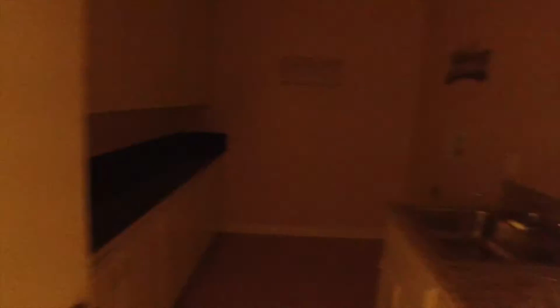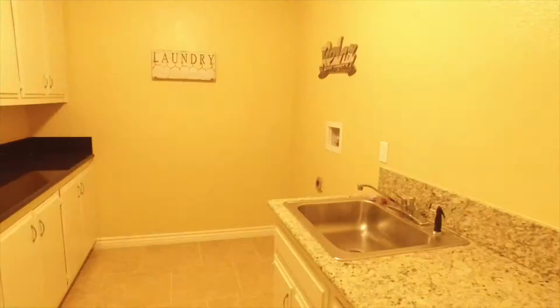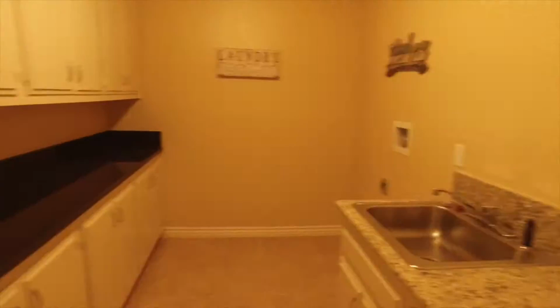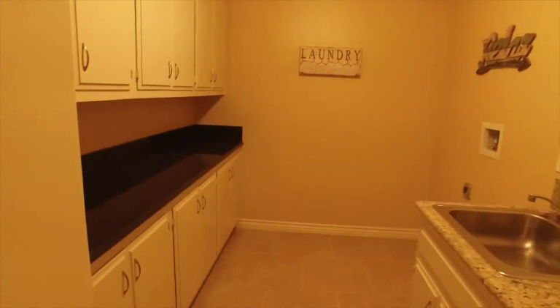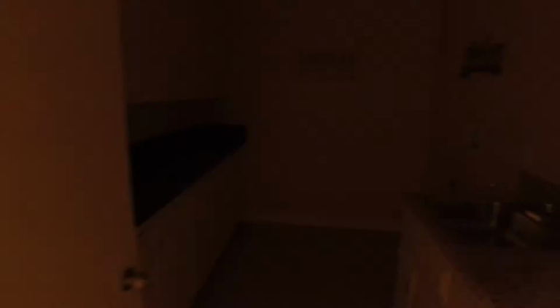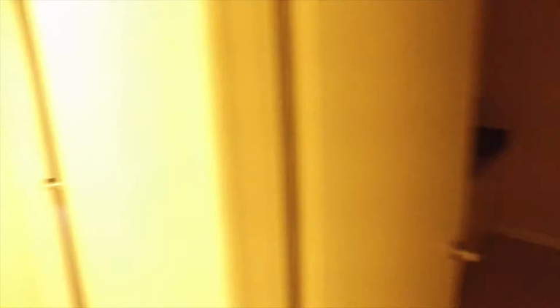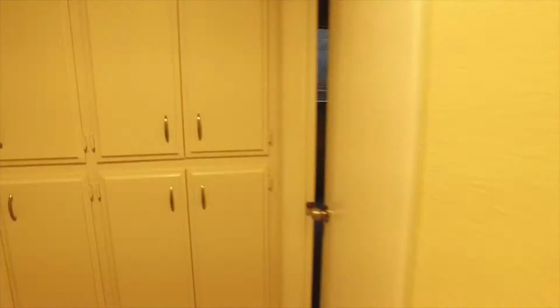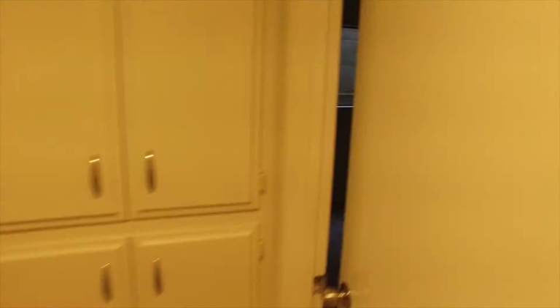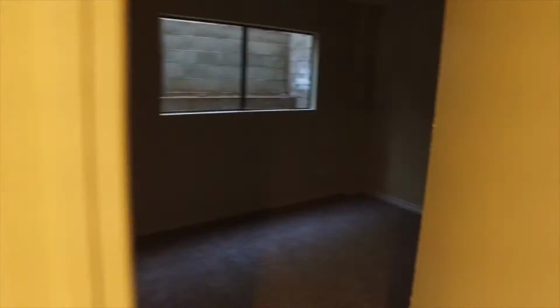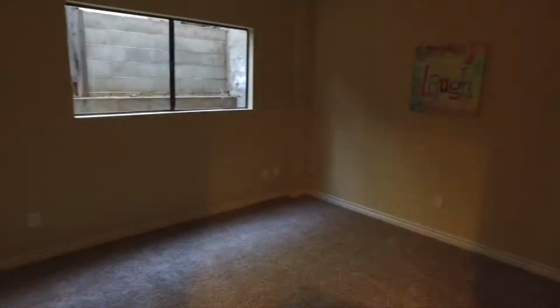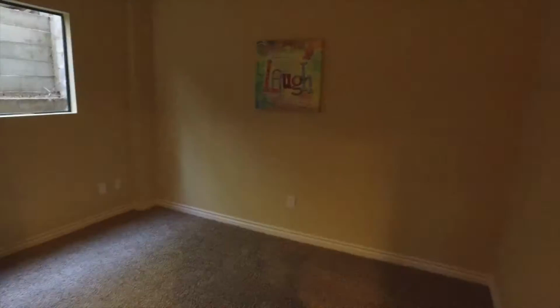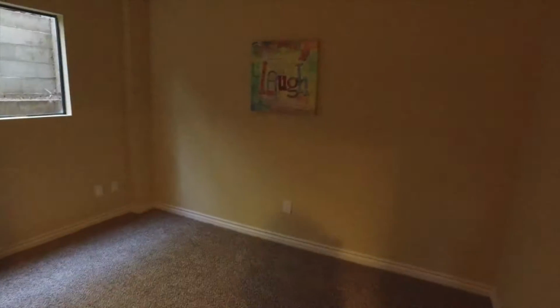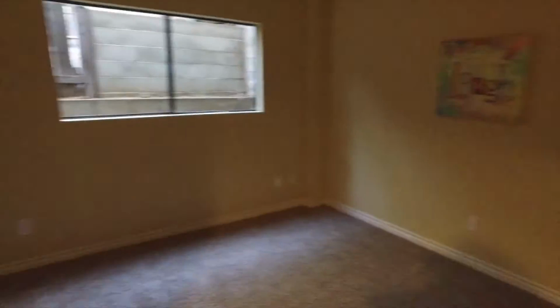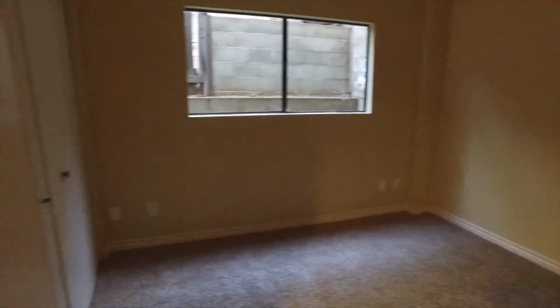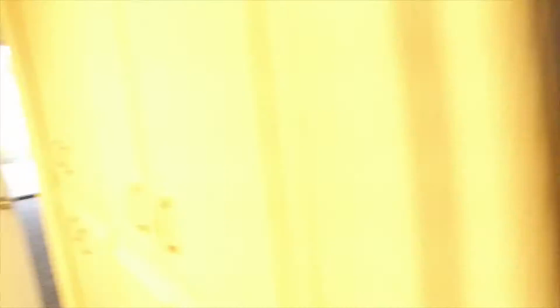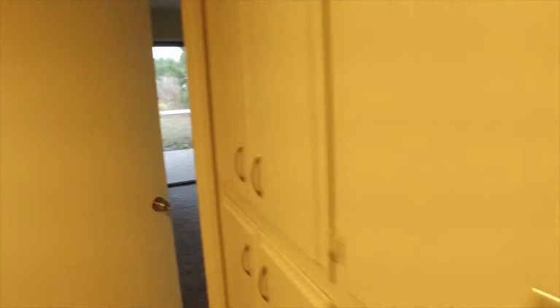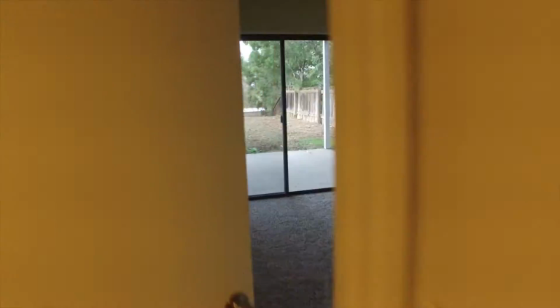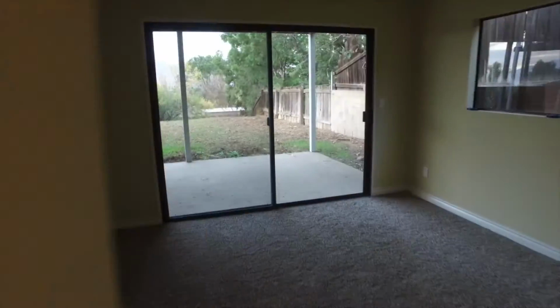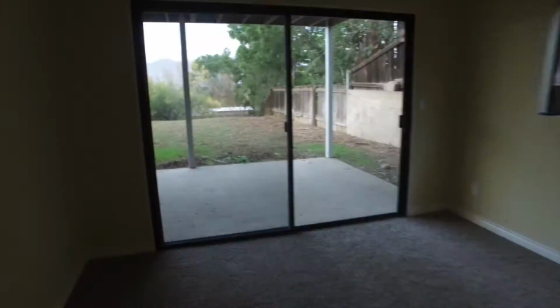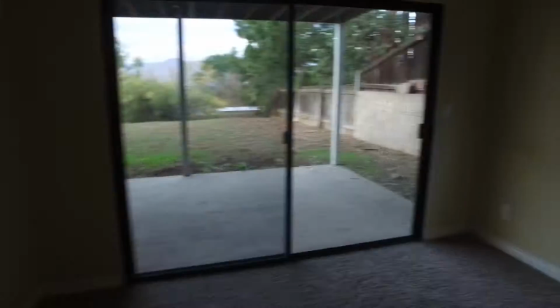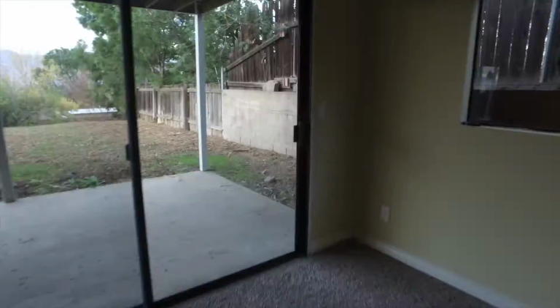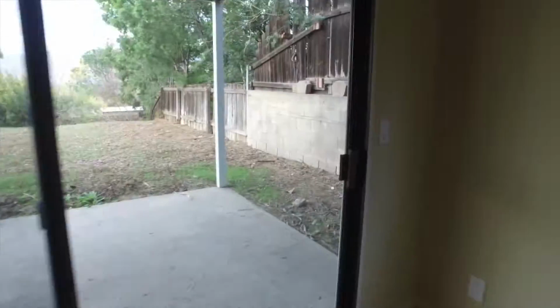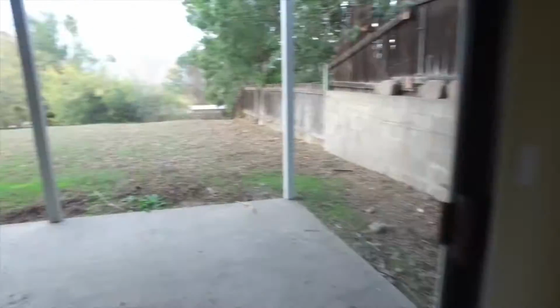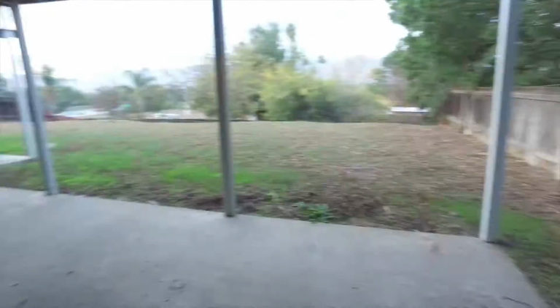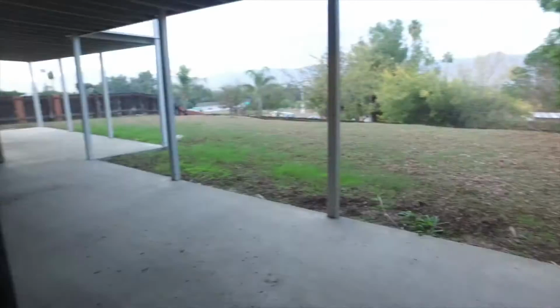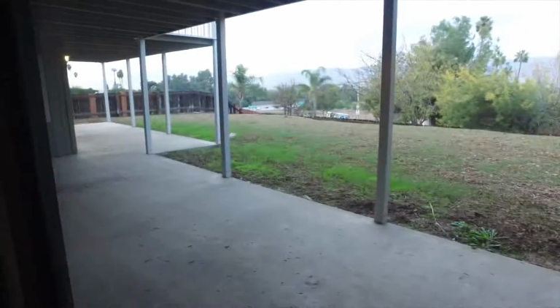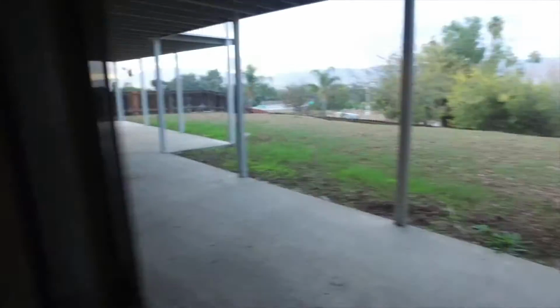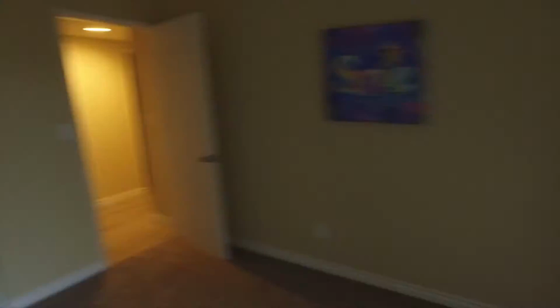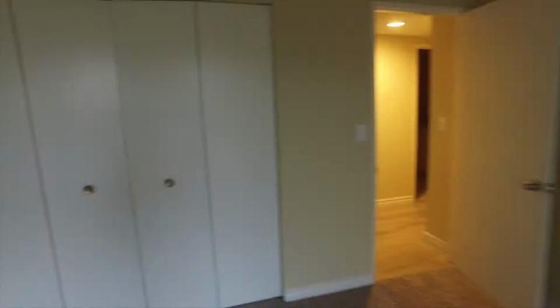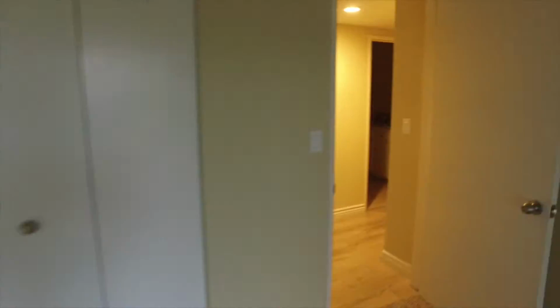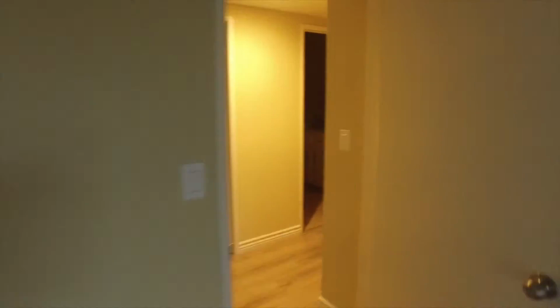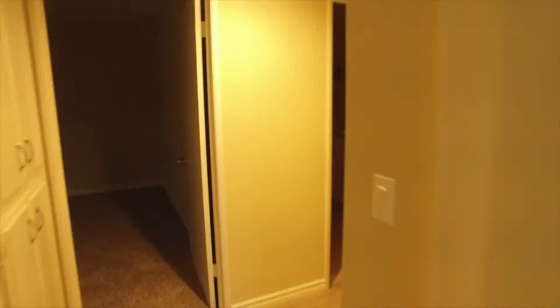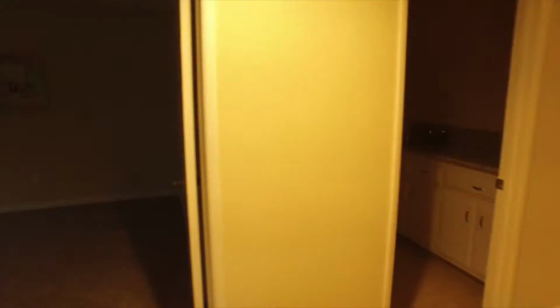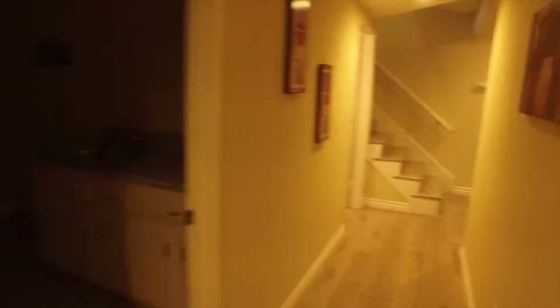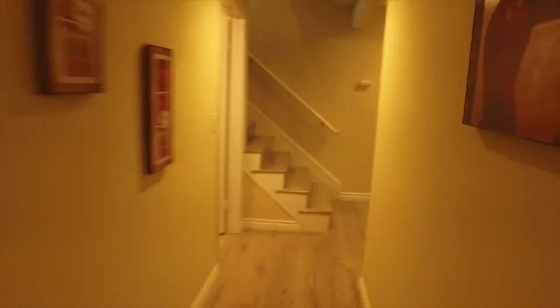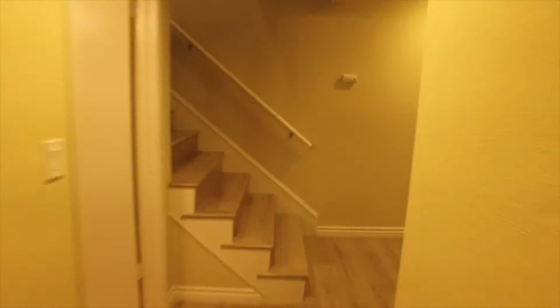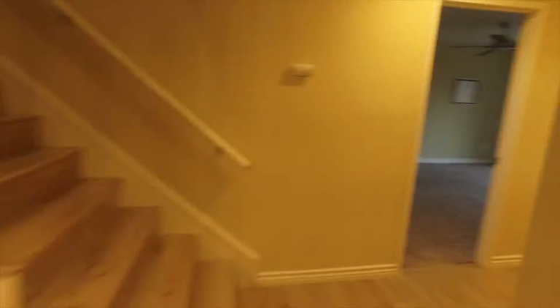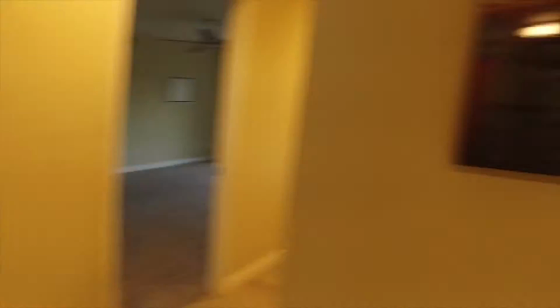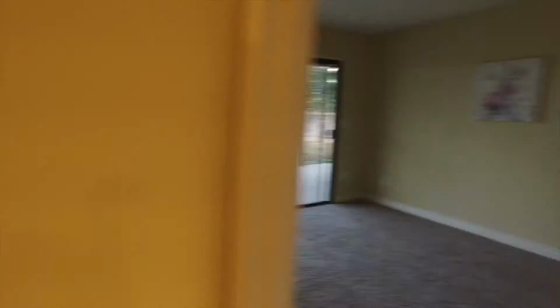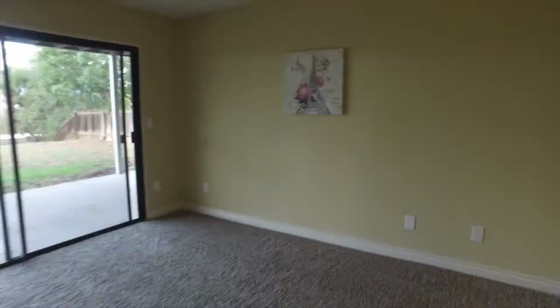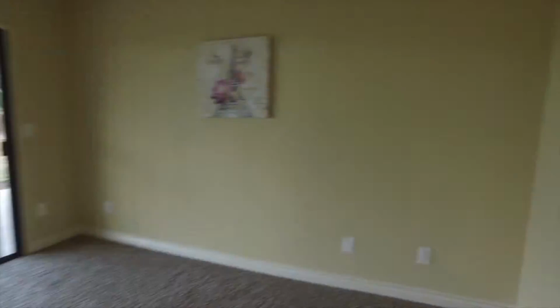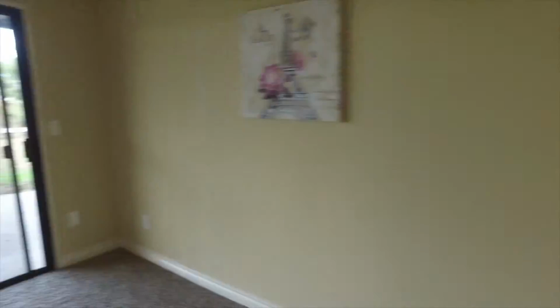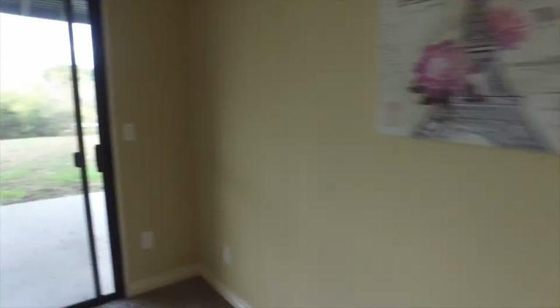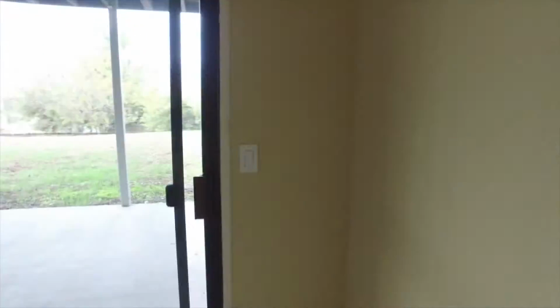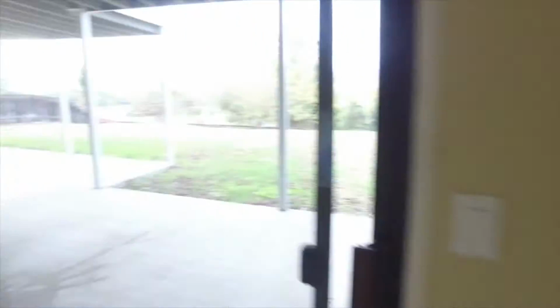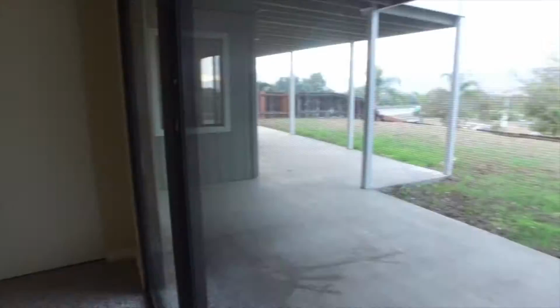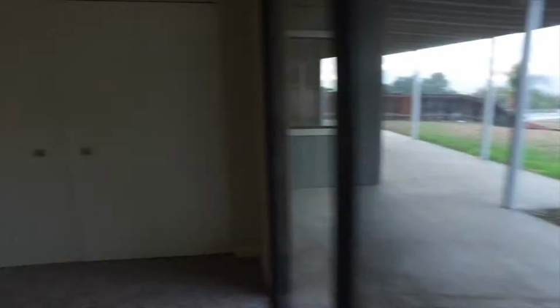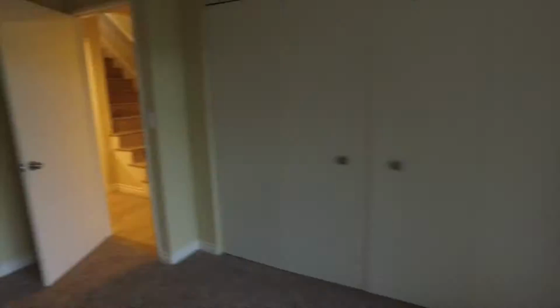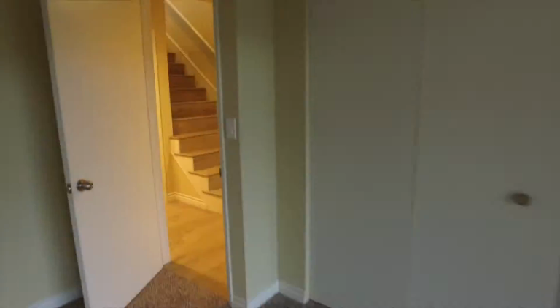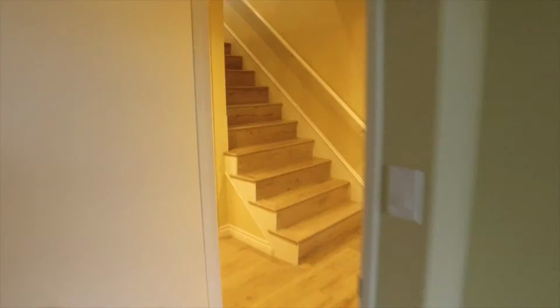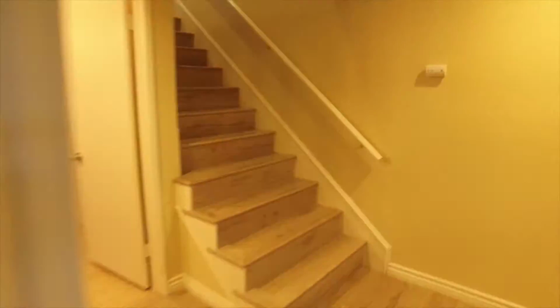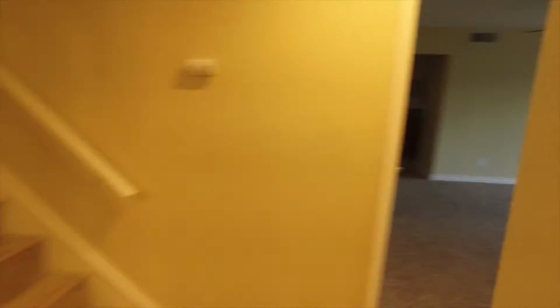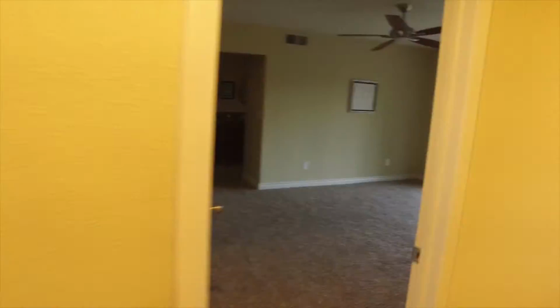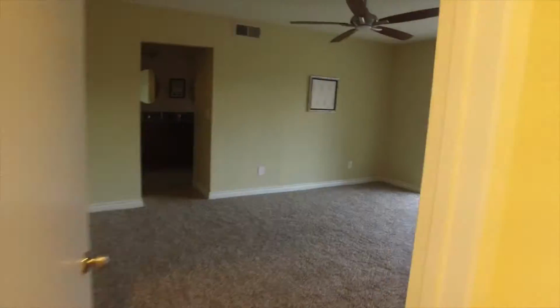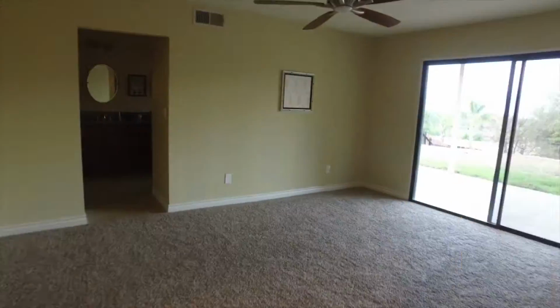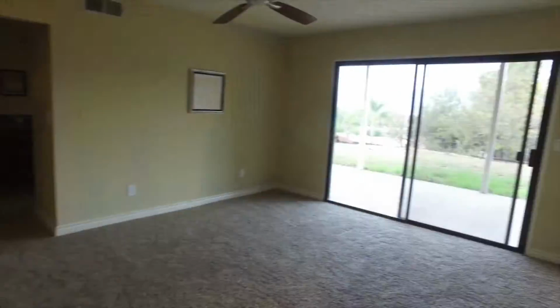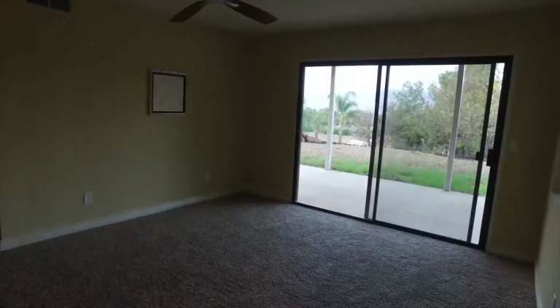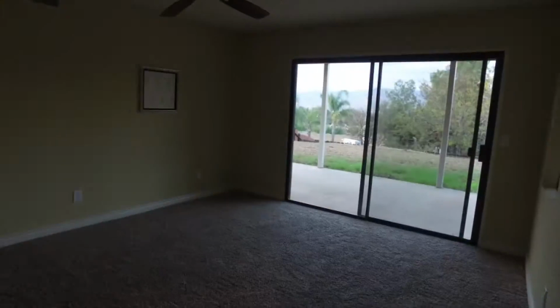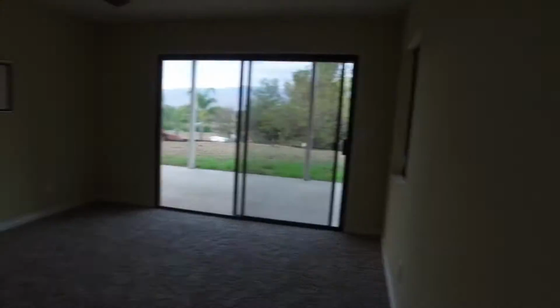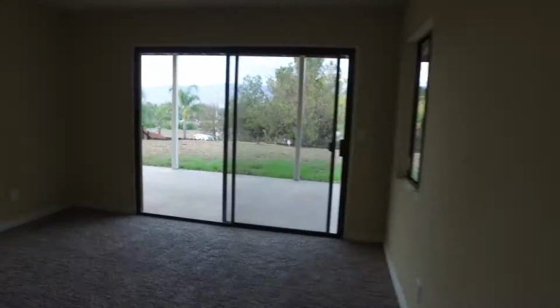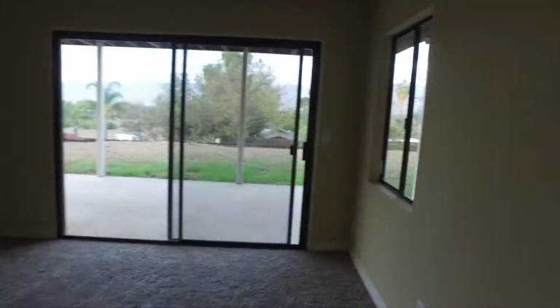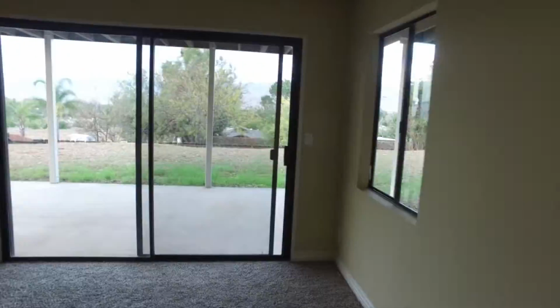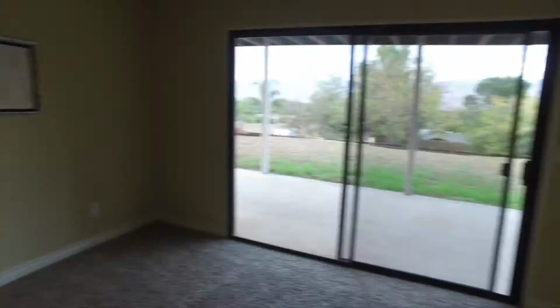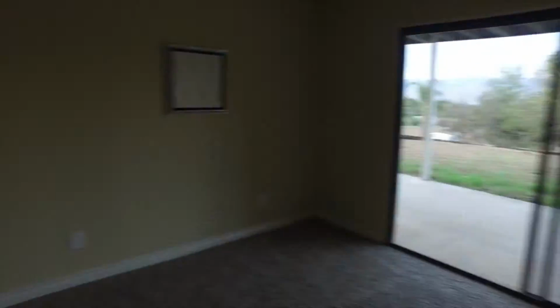This is a really neat house. Let's go check it out.